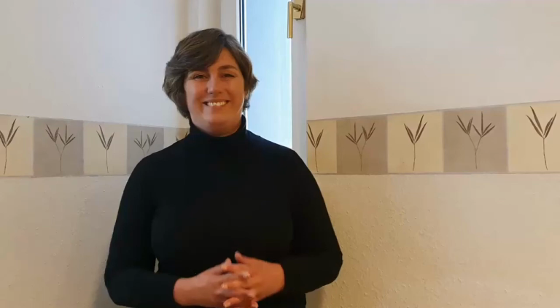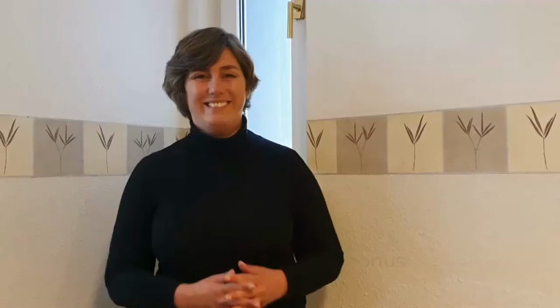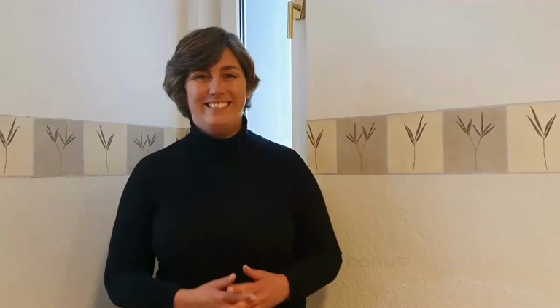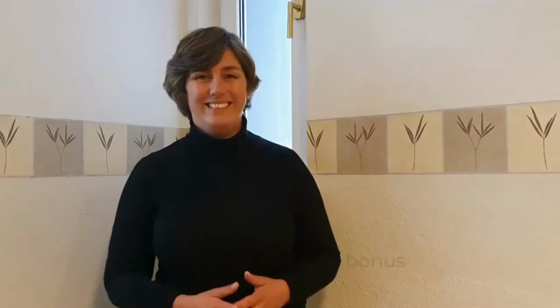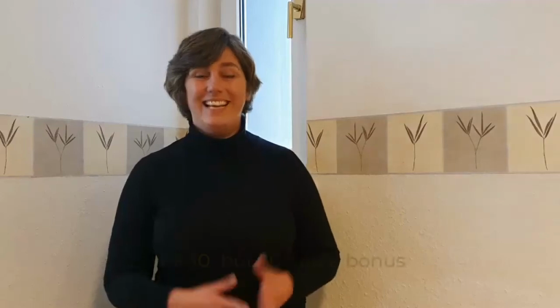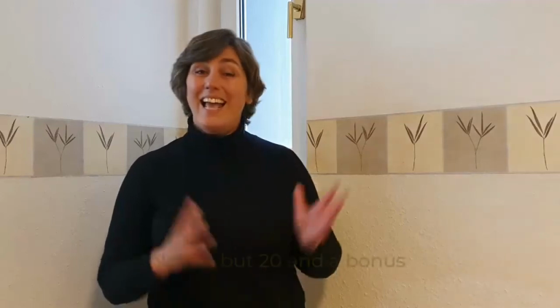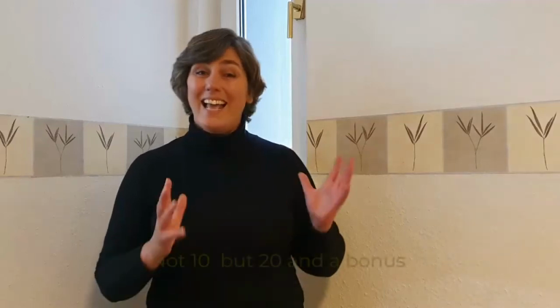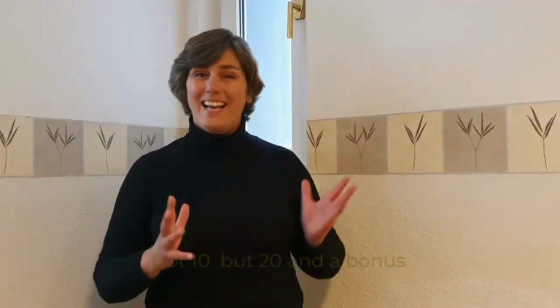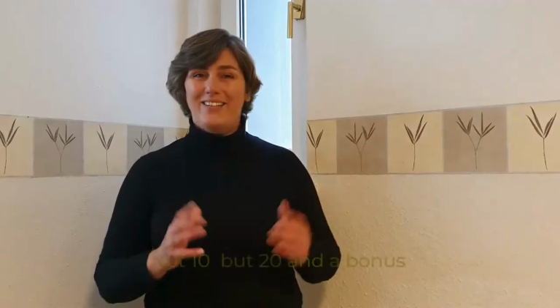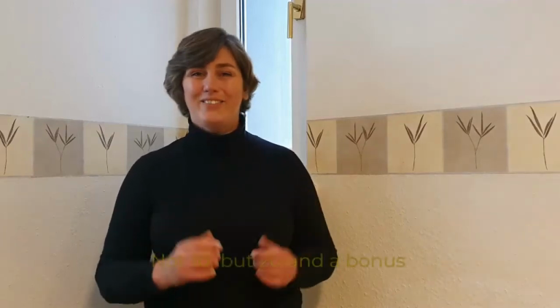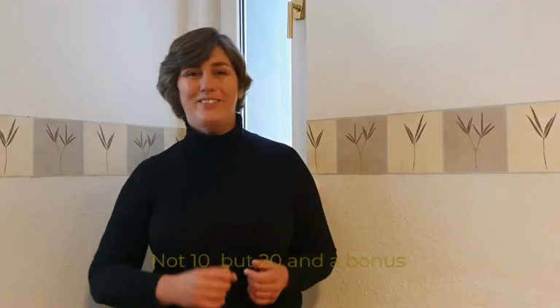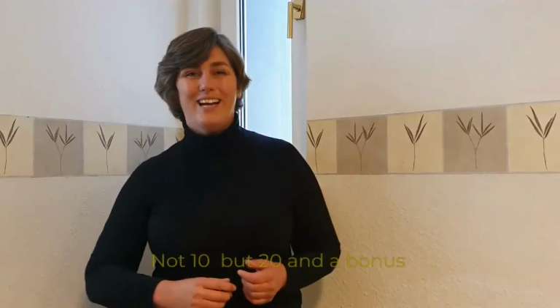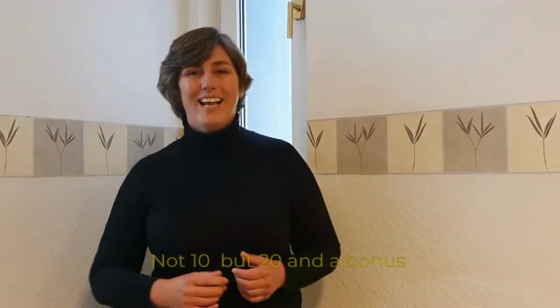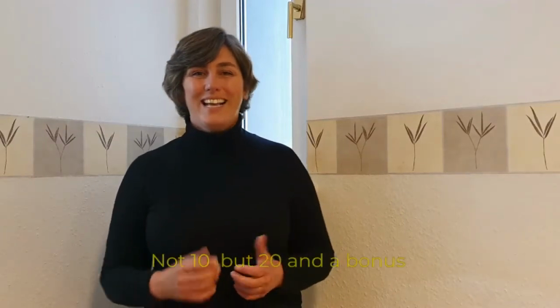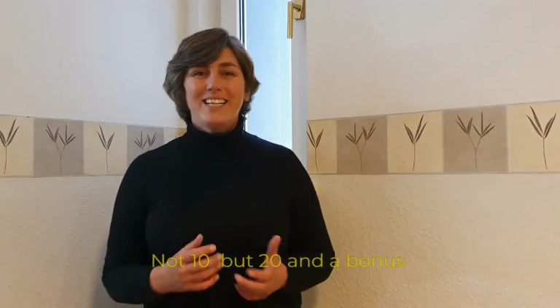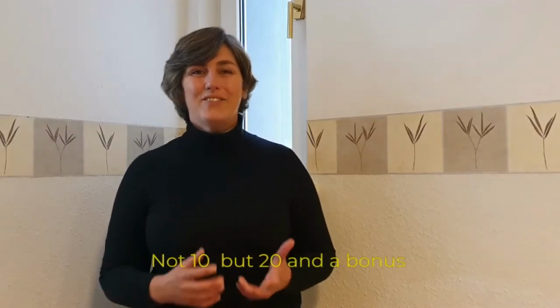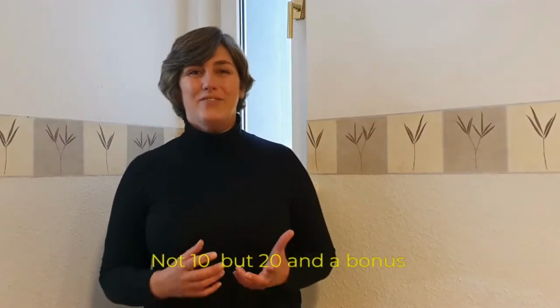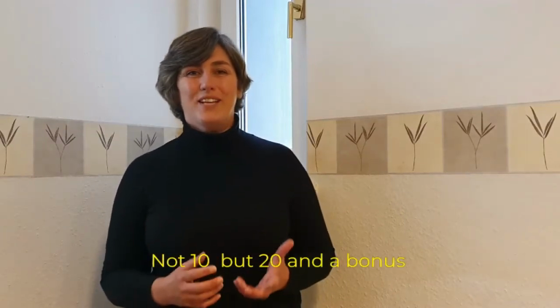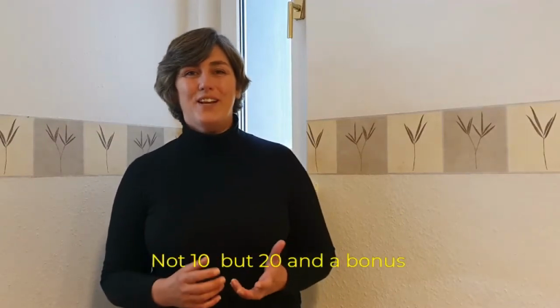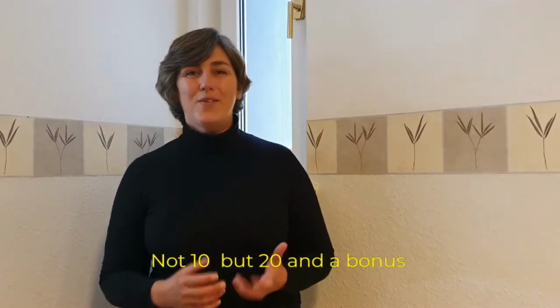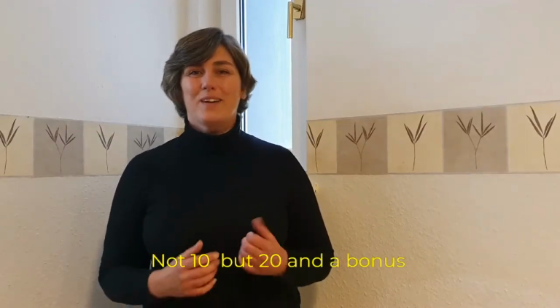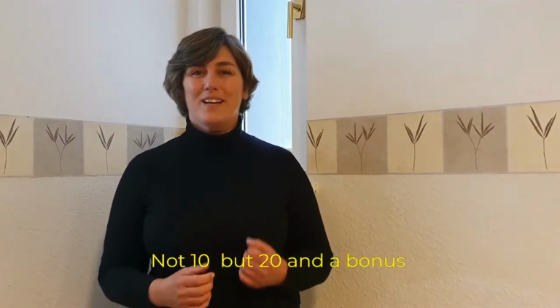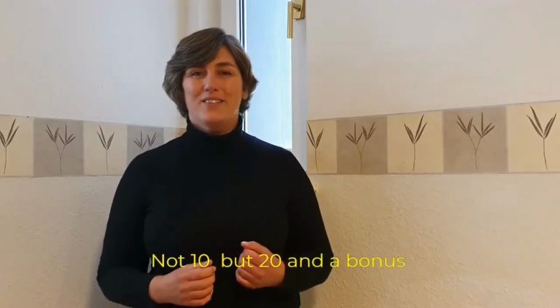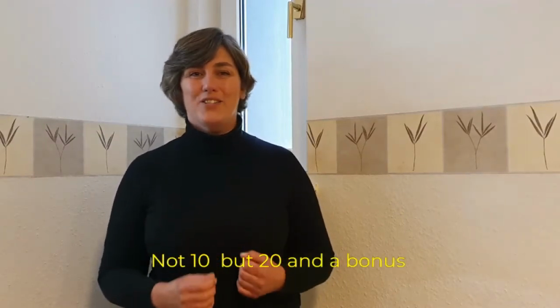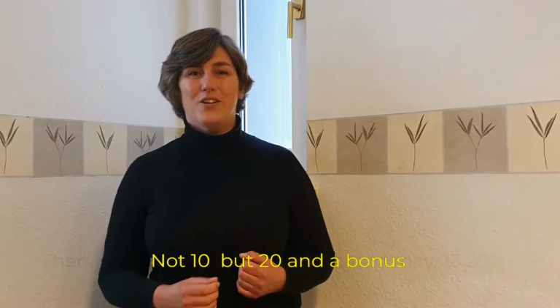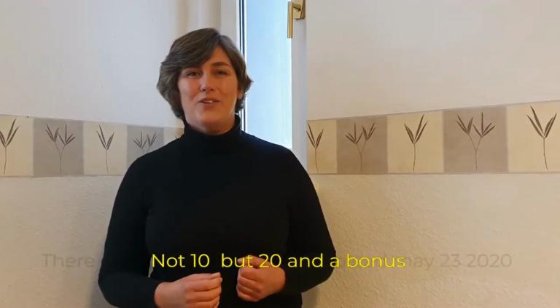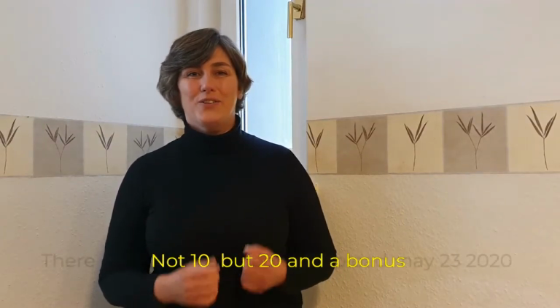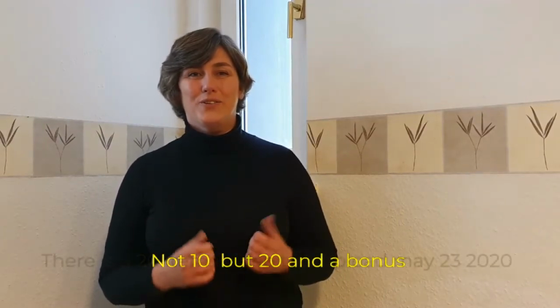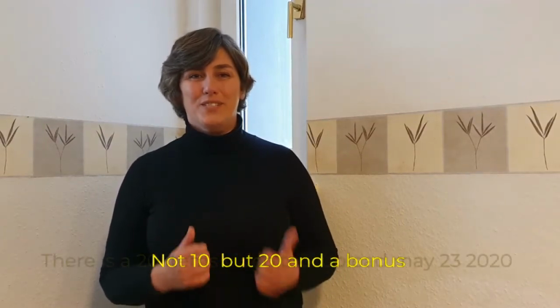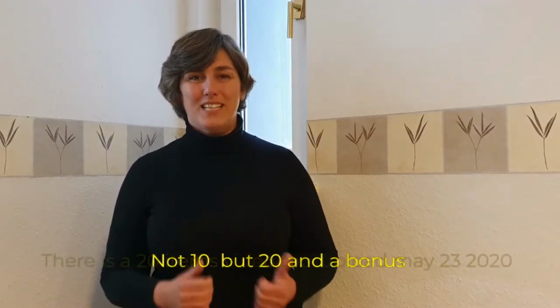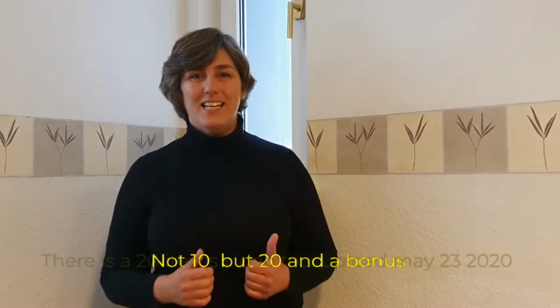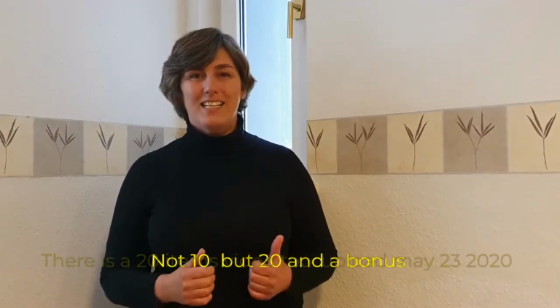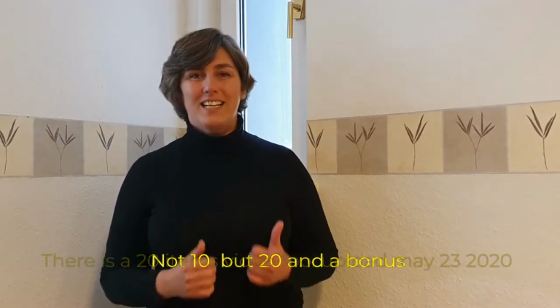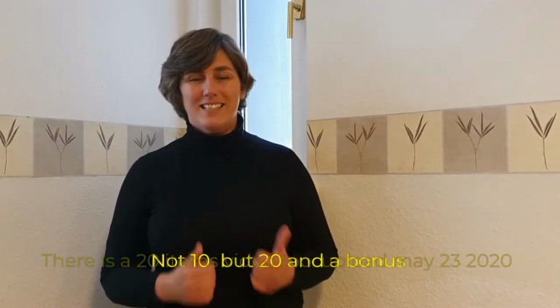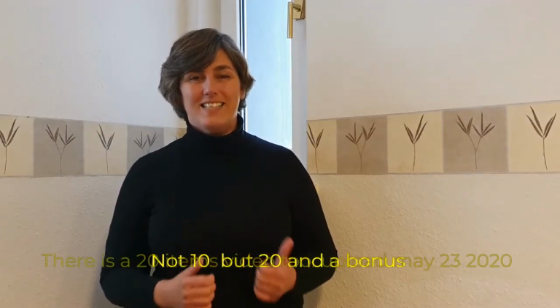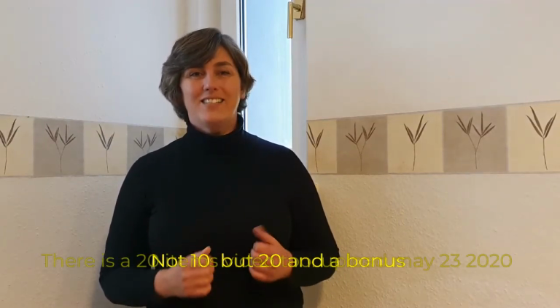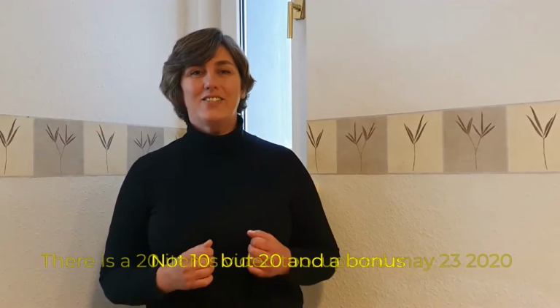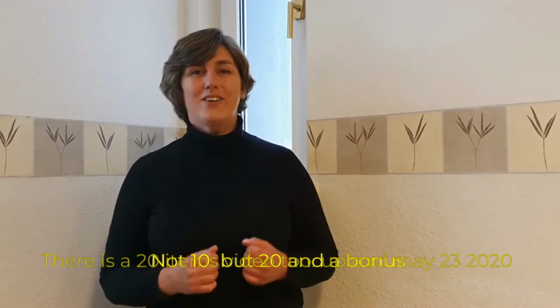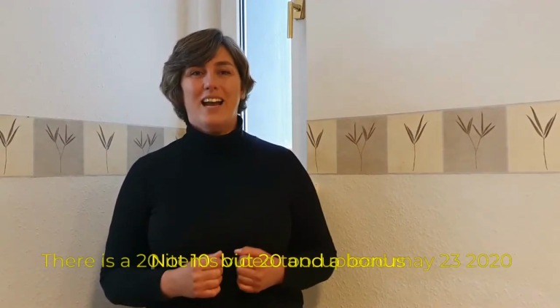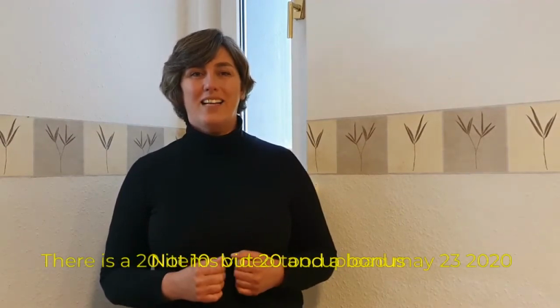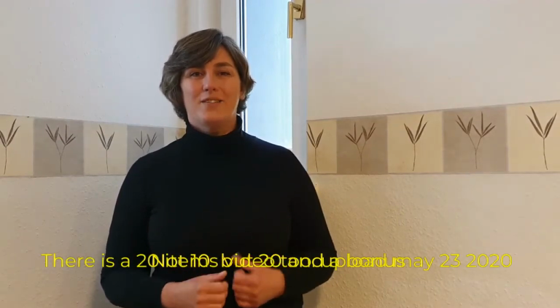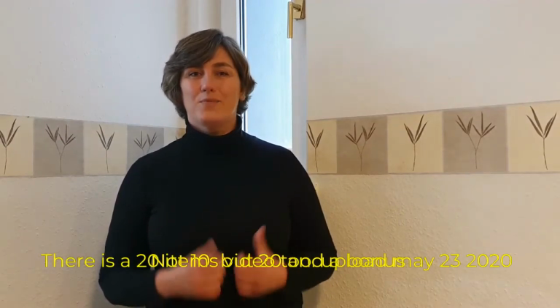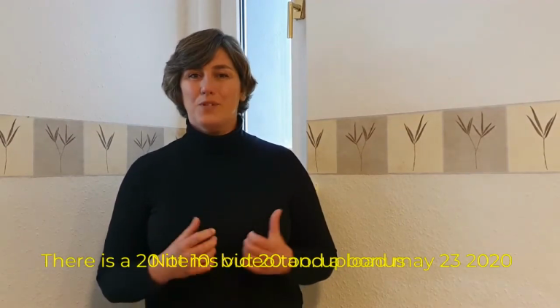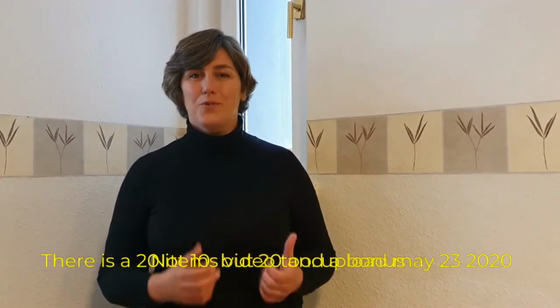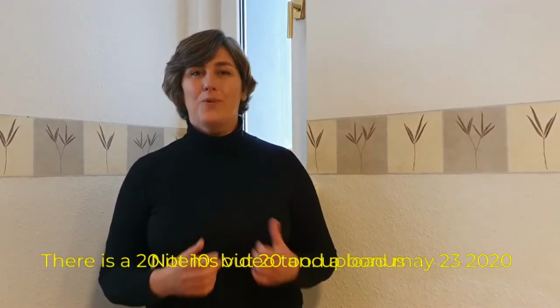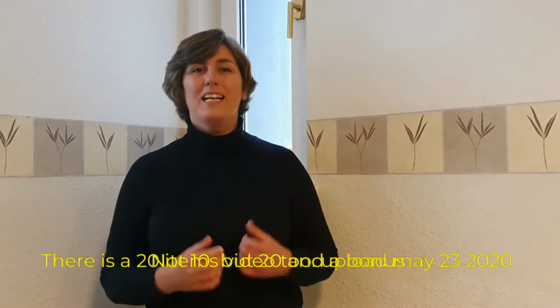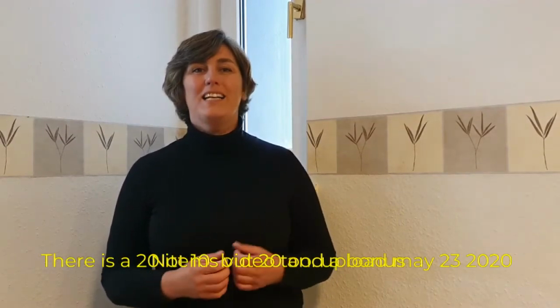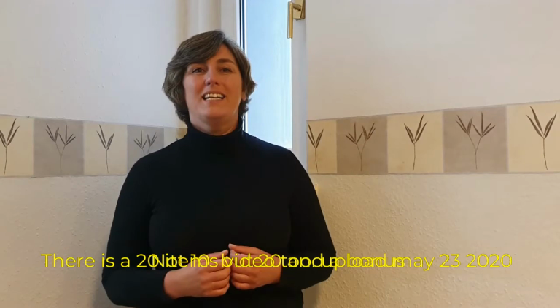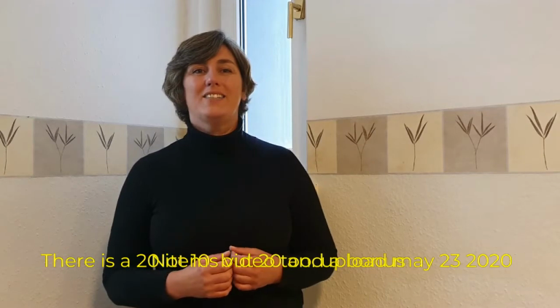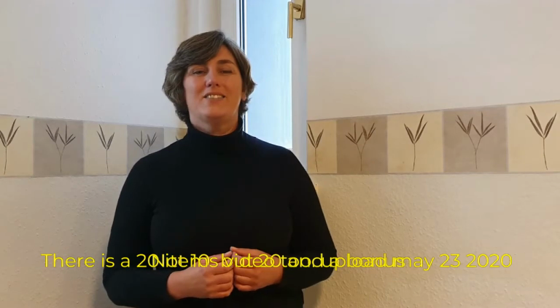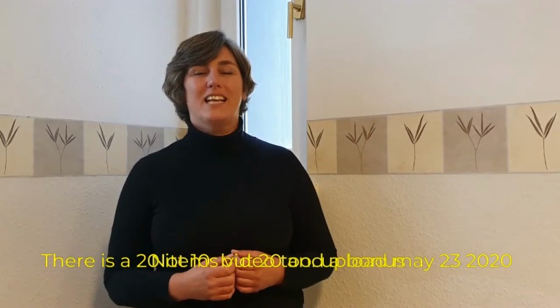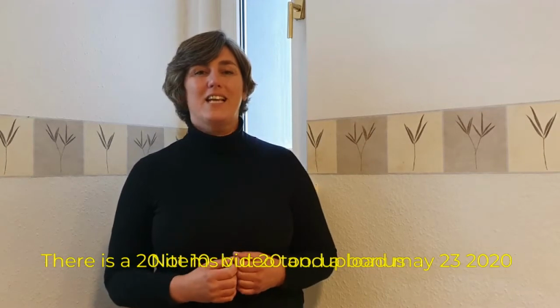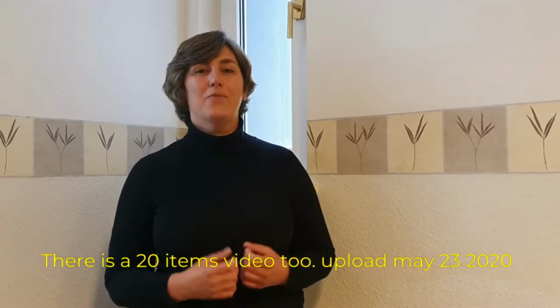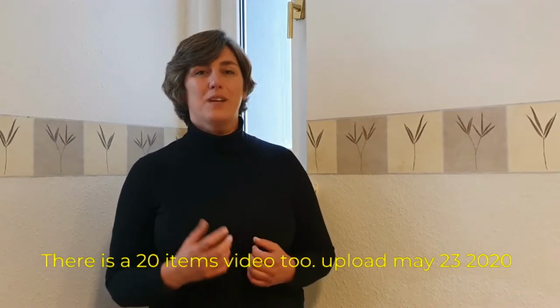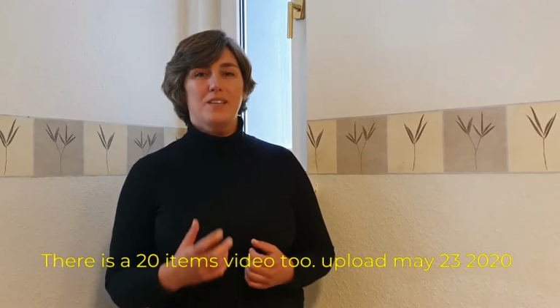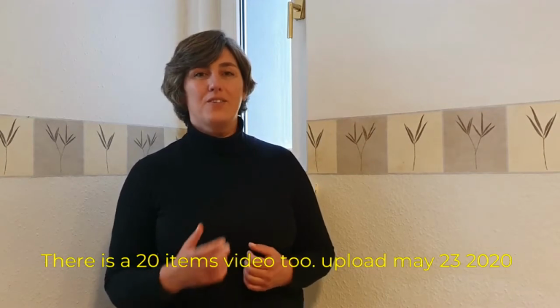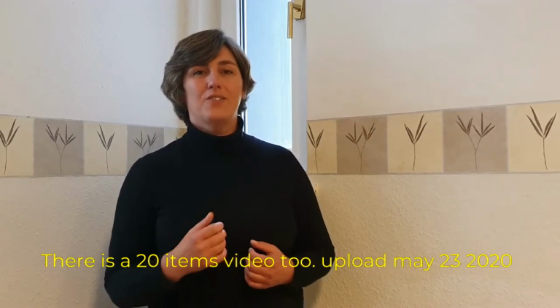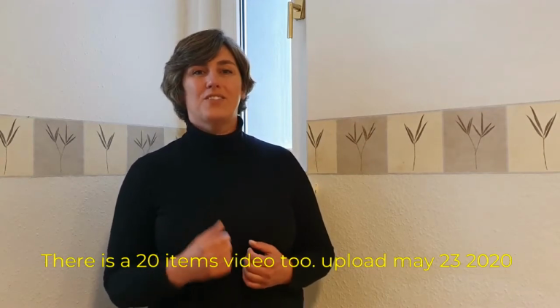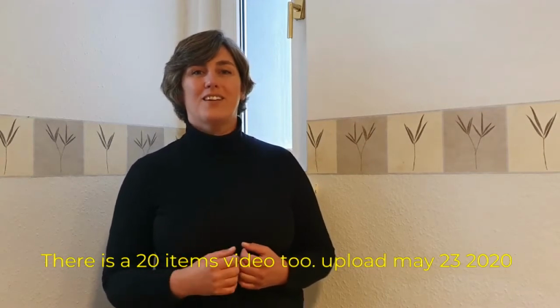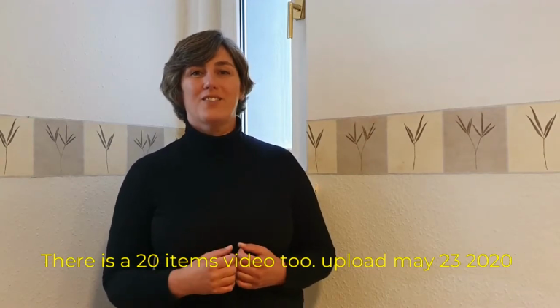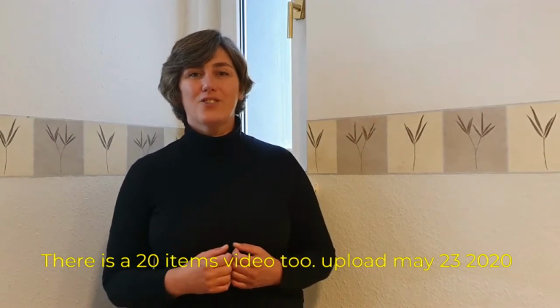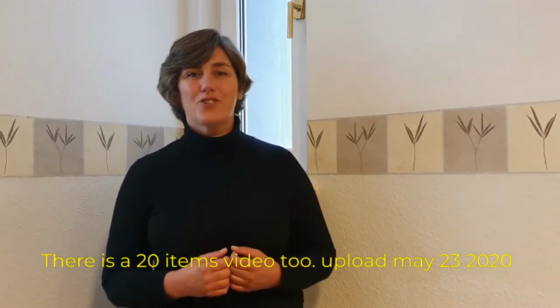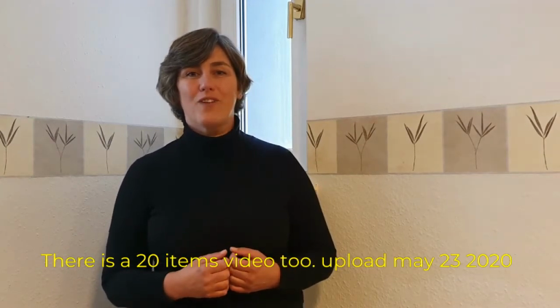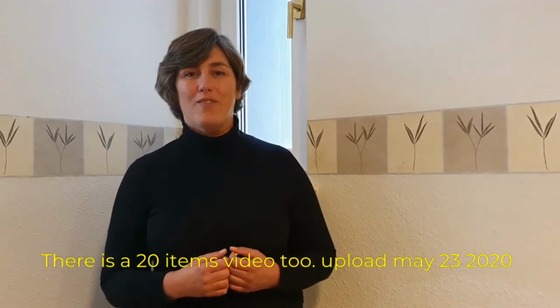Hello! In this video I'm gonna show you 10 essential items you really need to take when you start to travel.